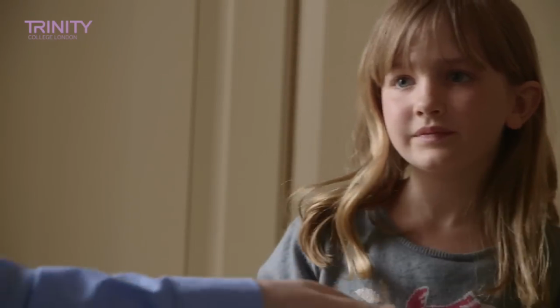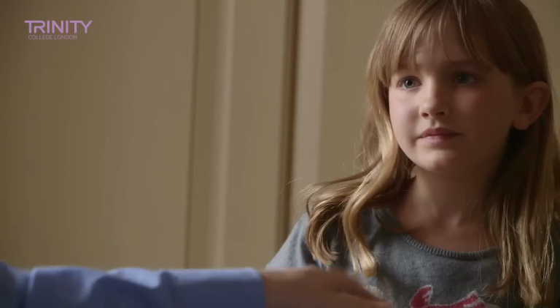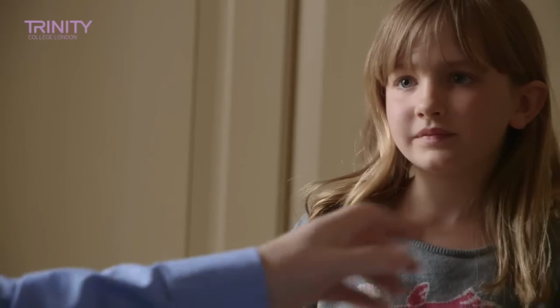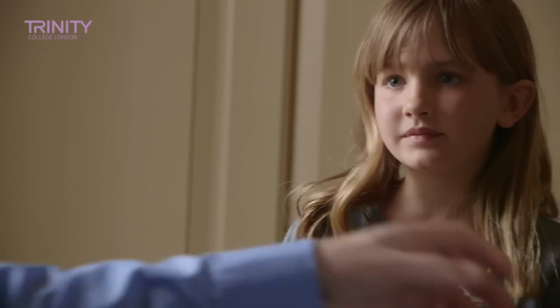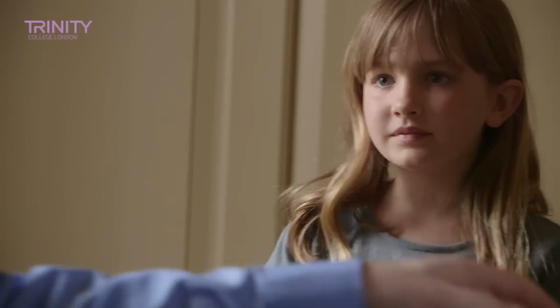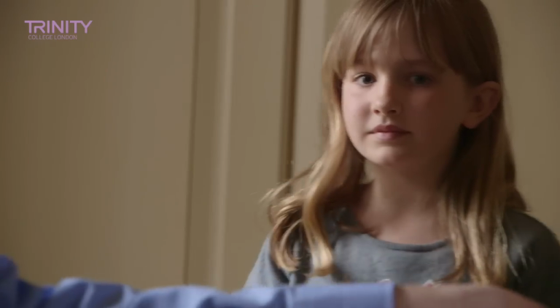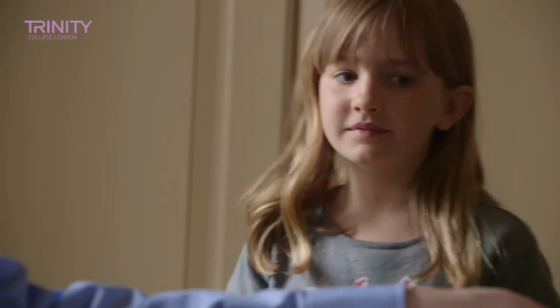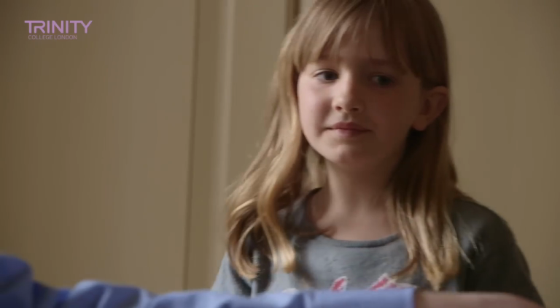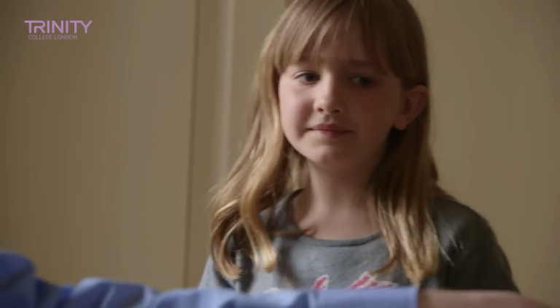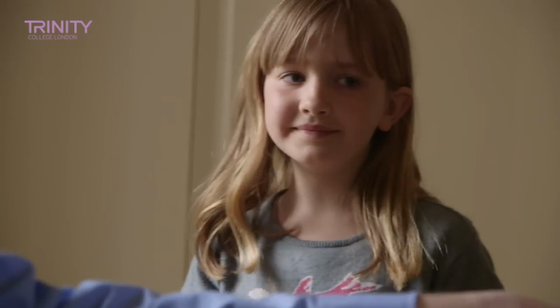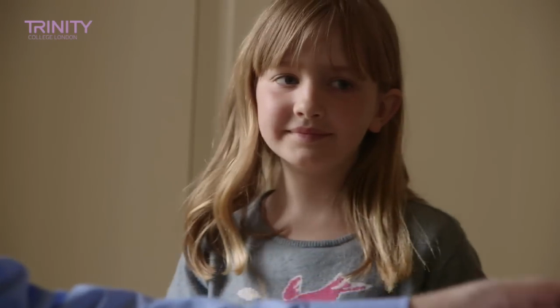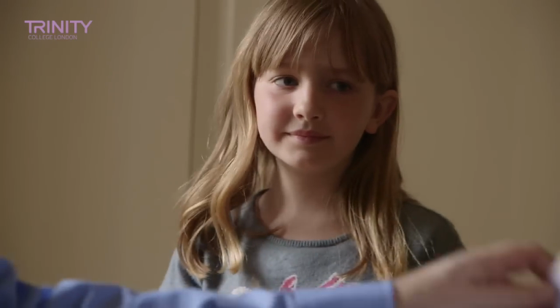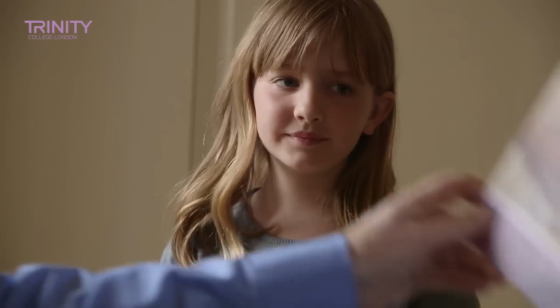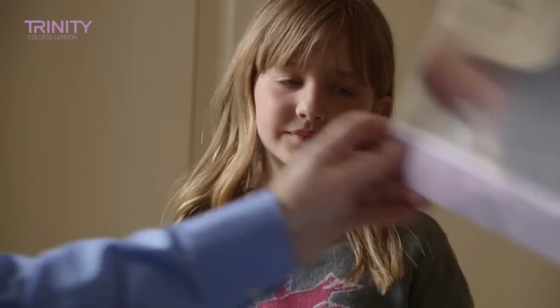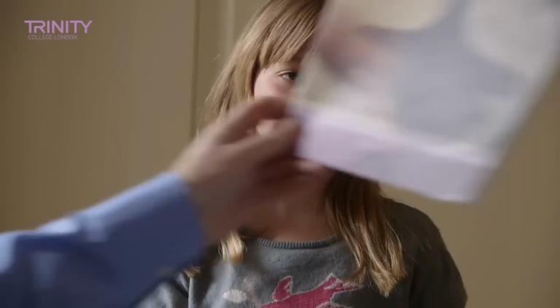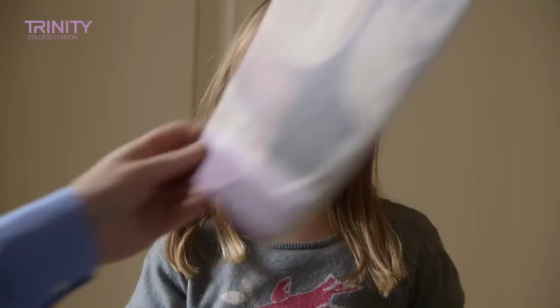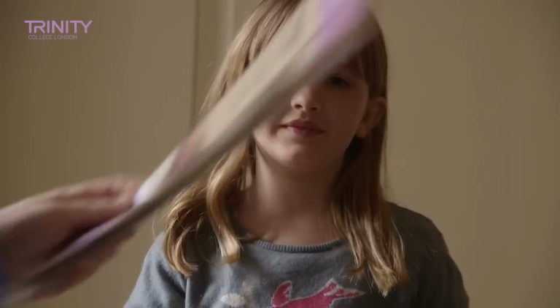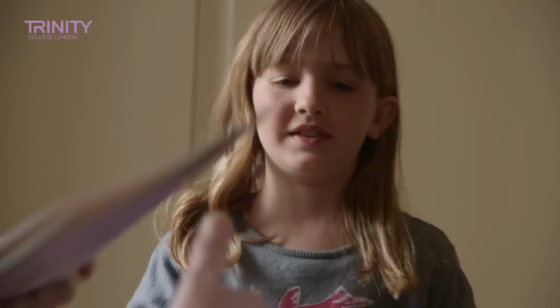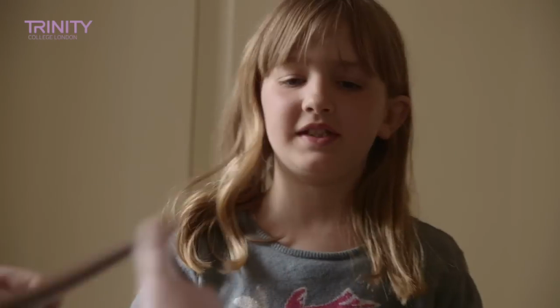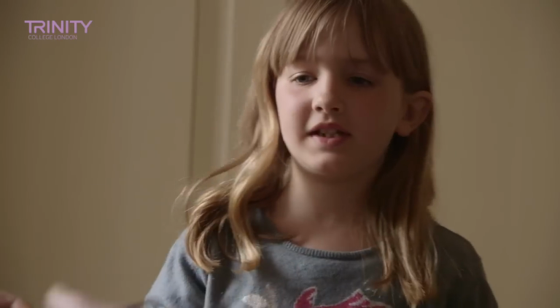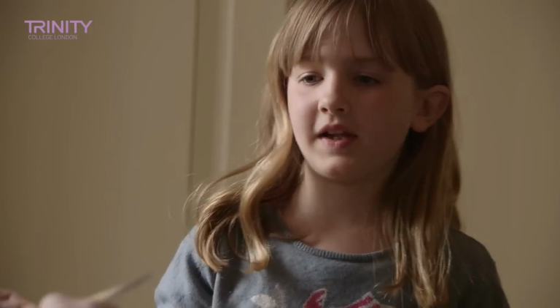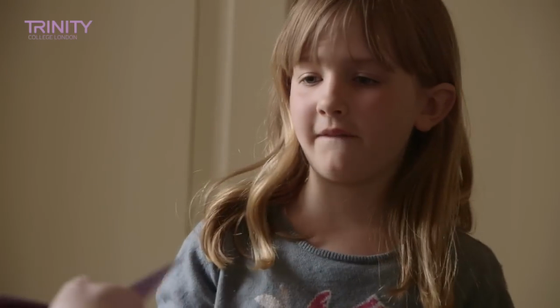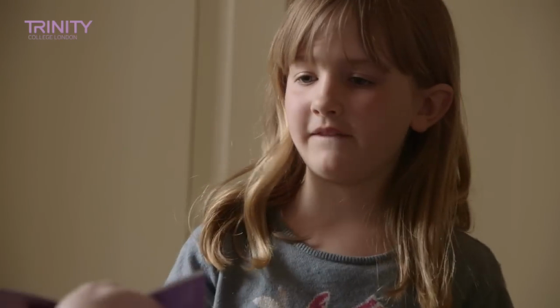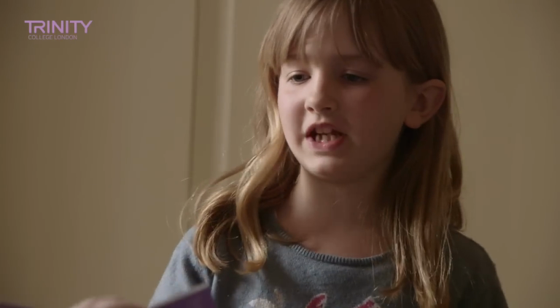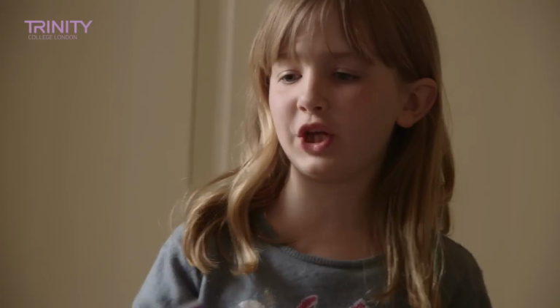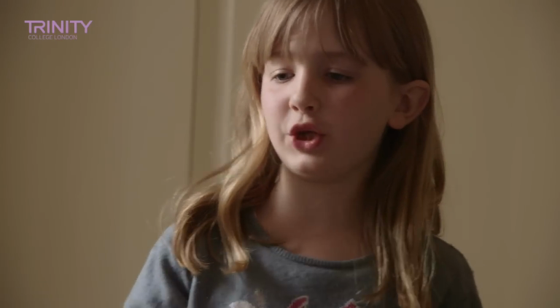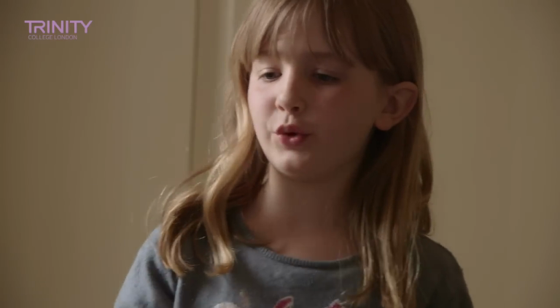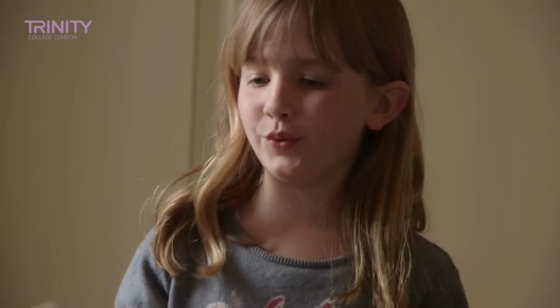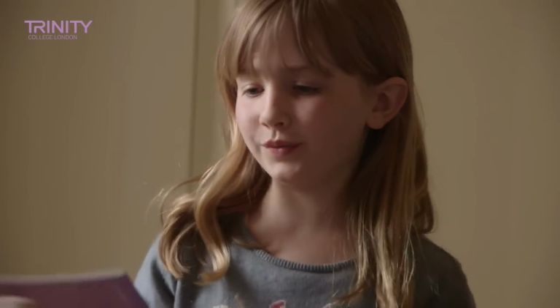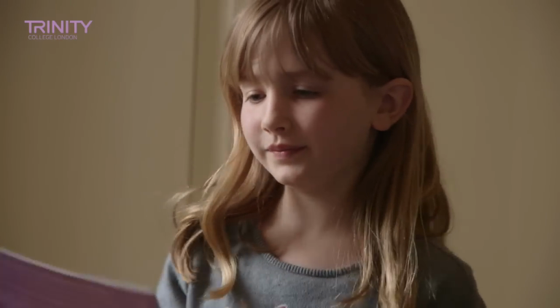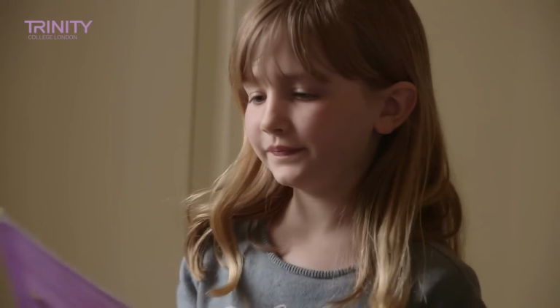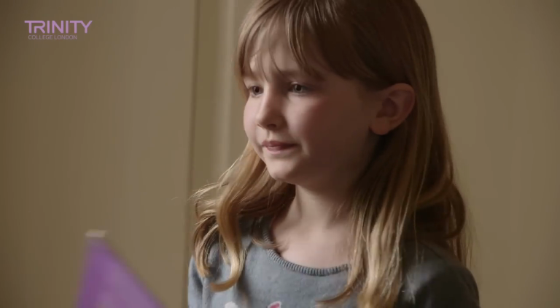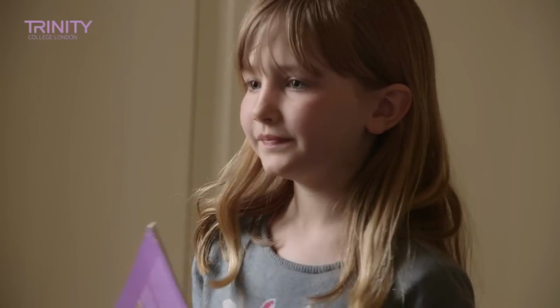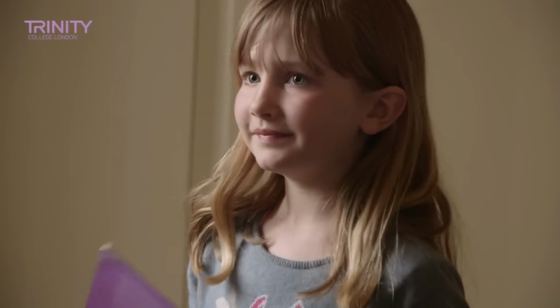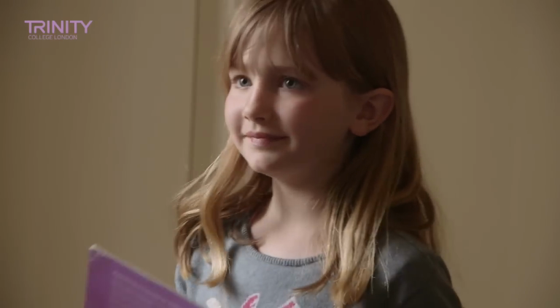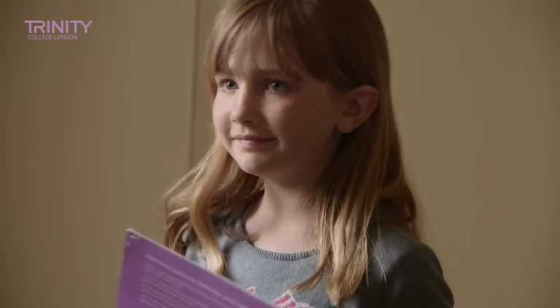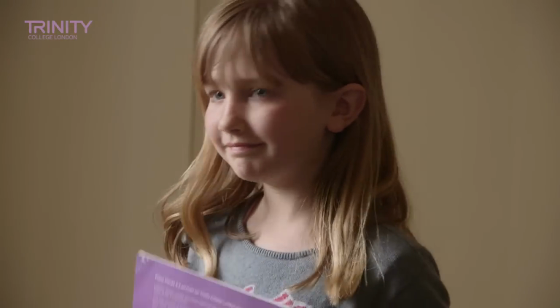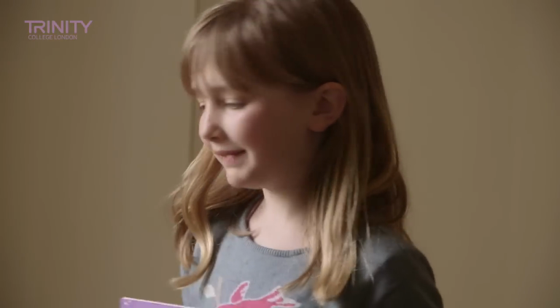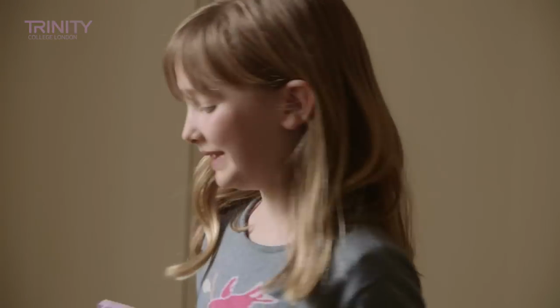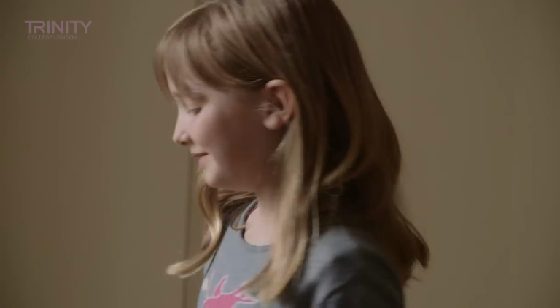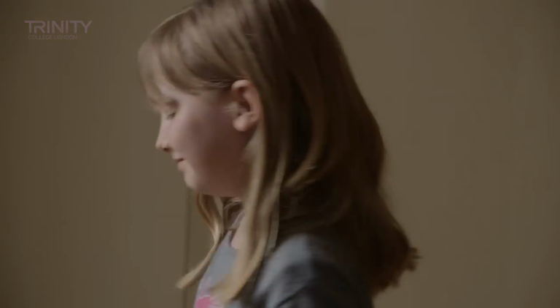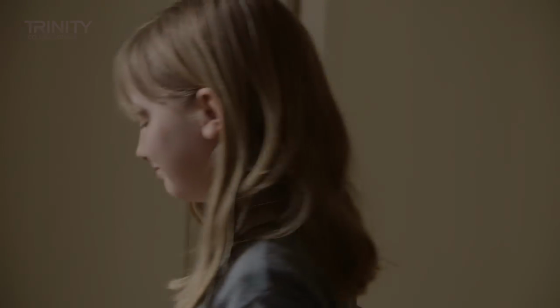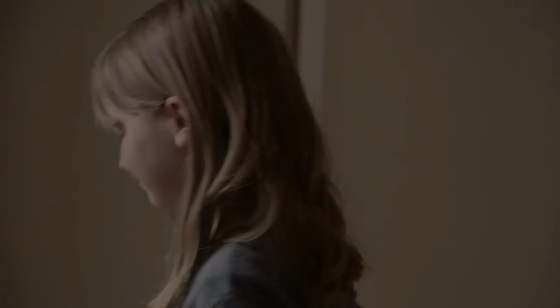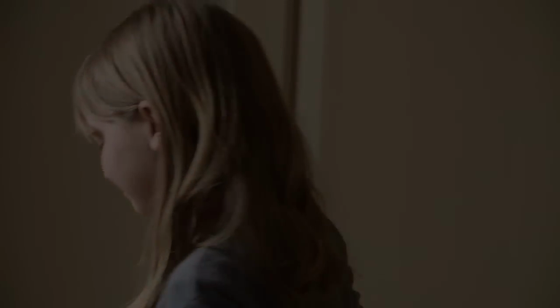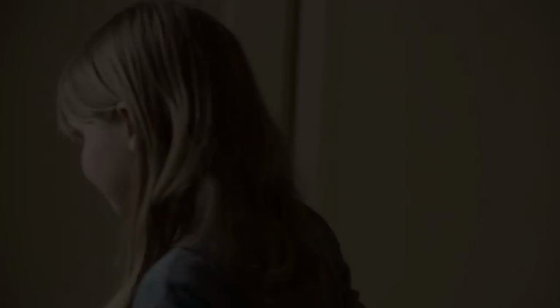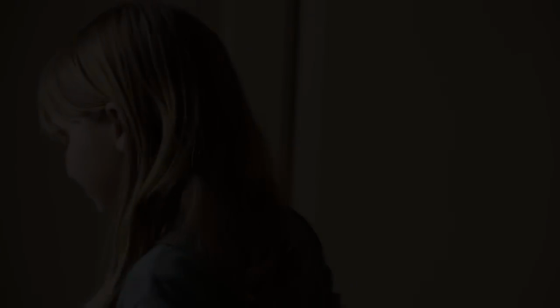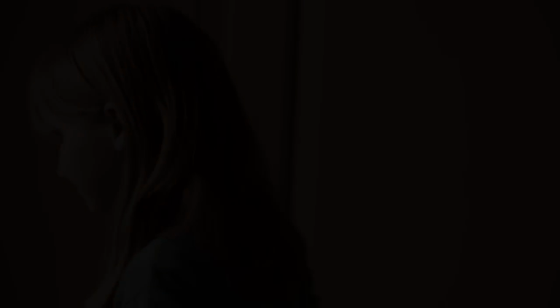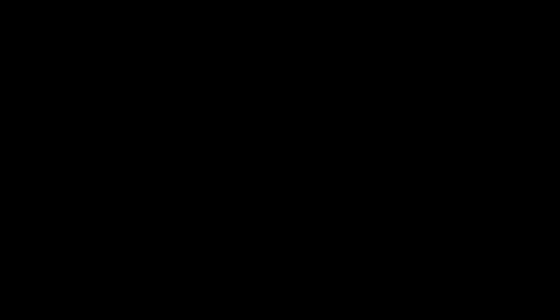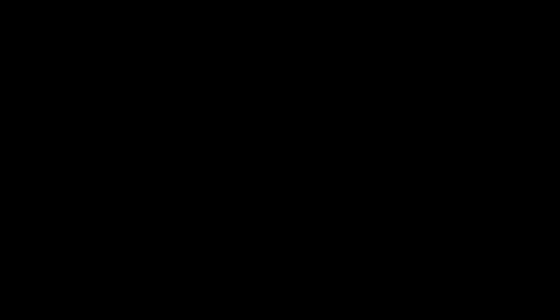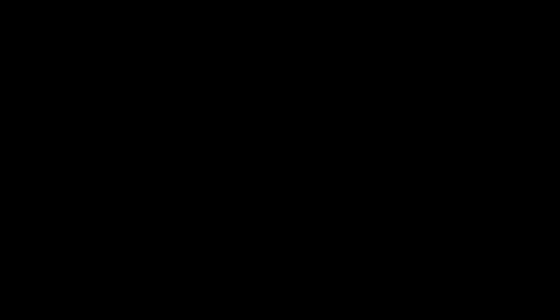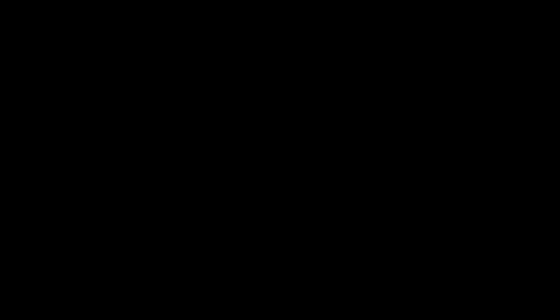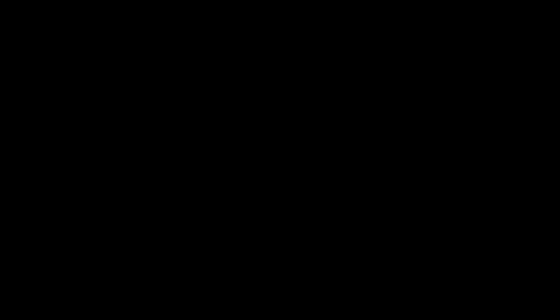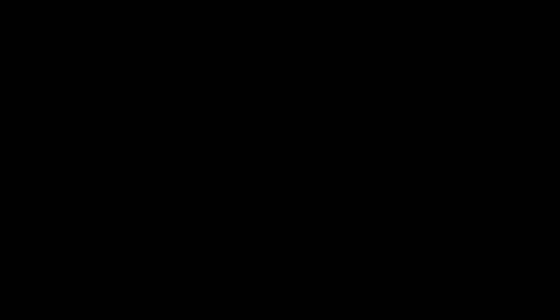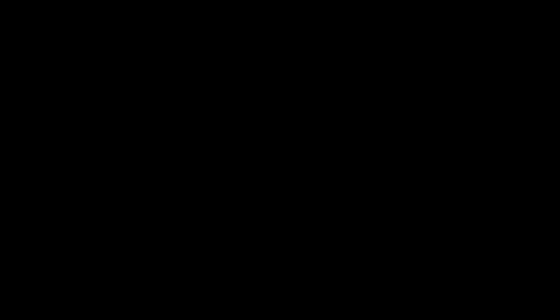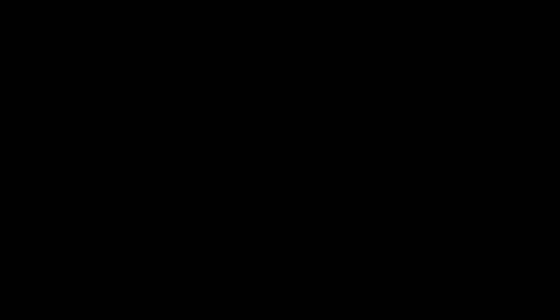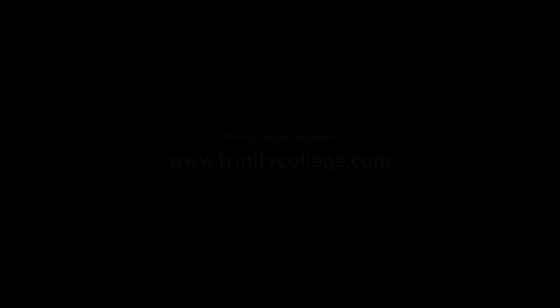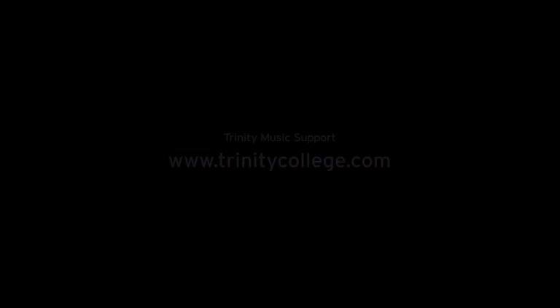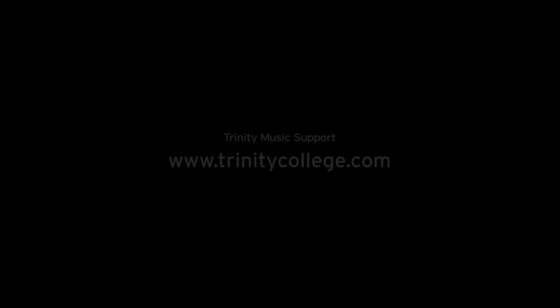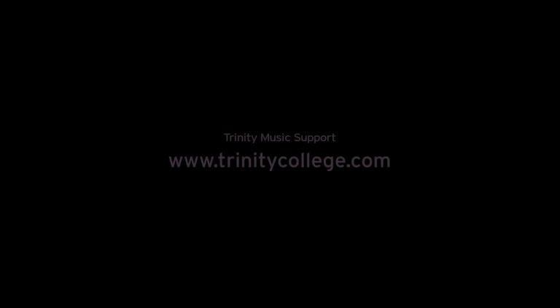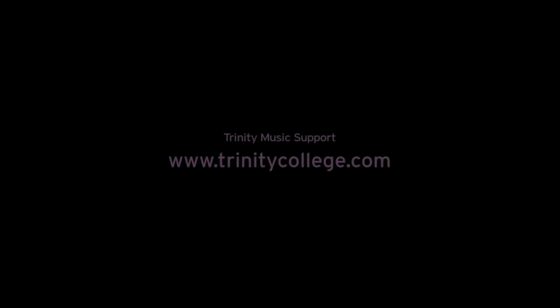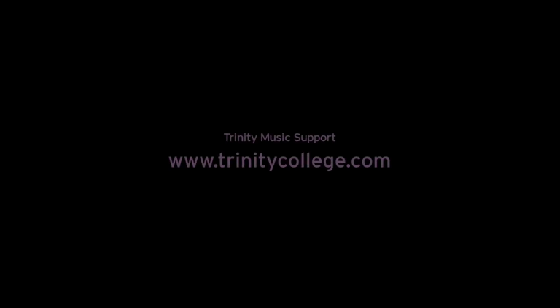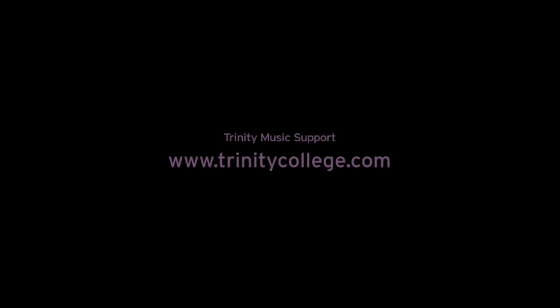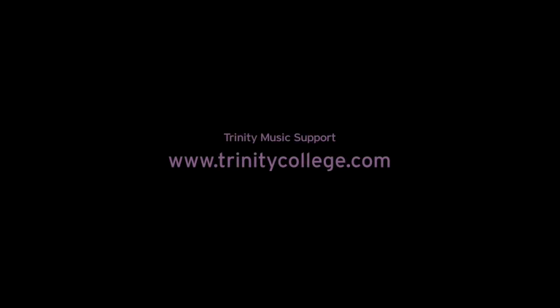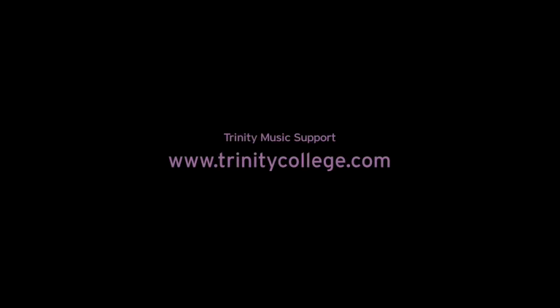Thank you very much for playing for me today. Here's your book. Thank you. Bye-bye.